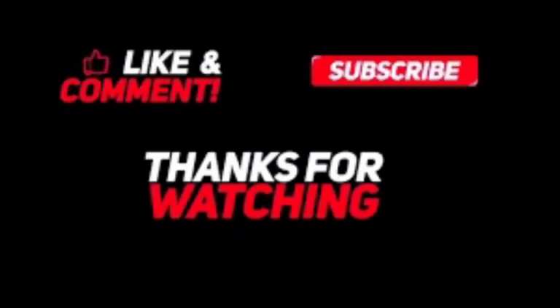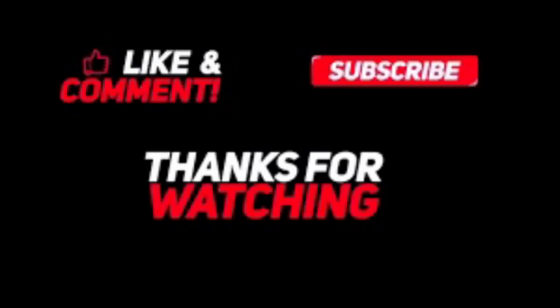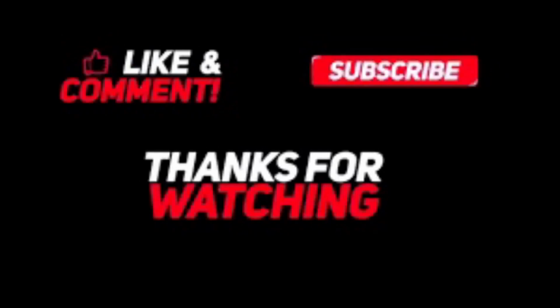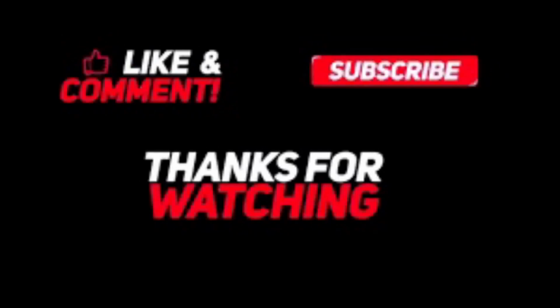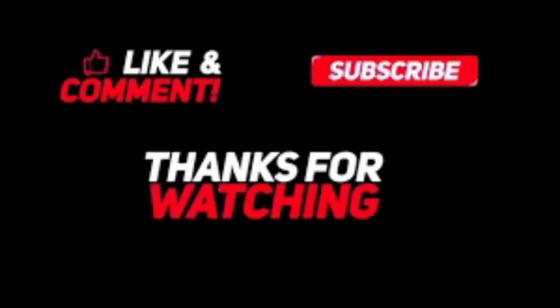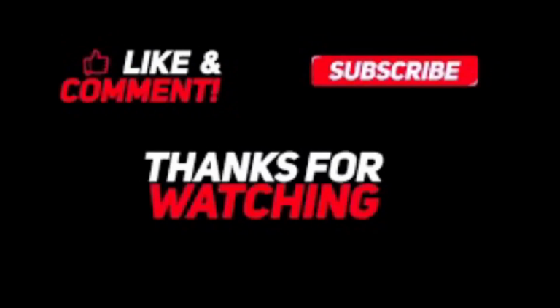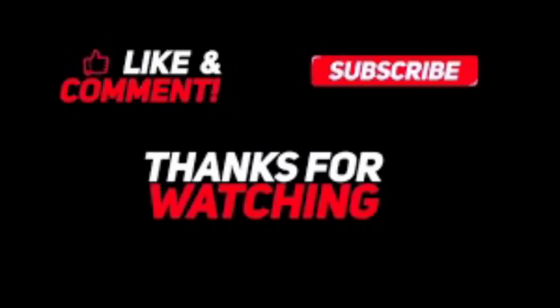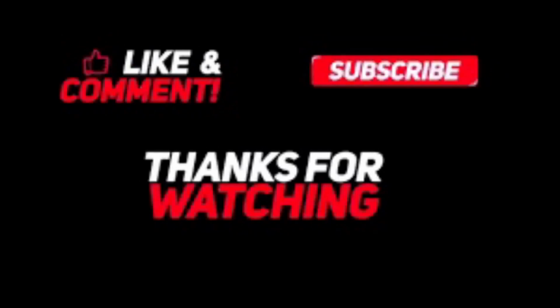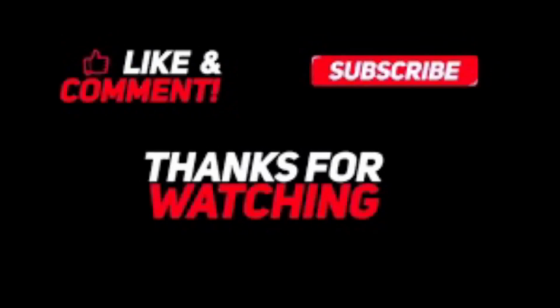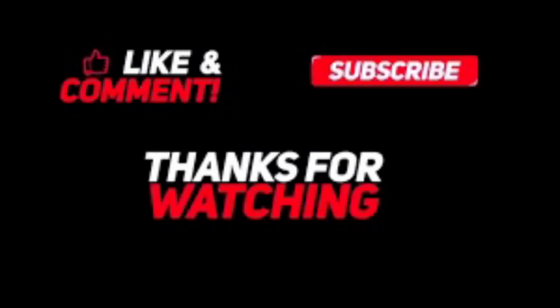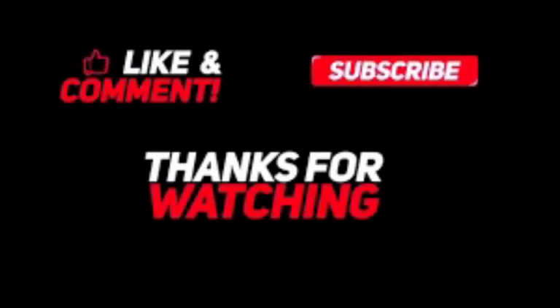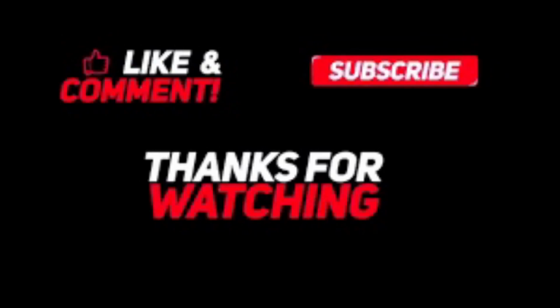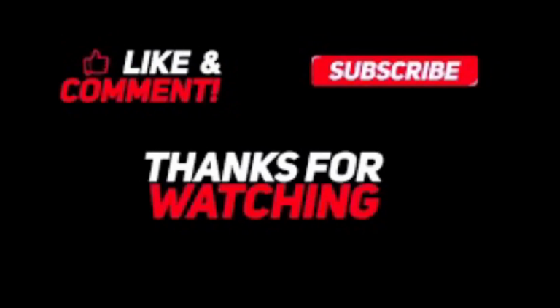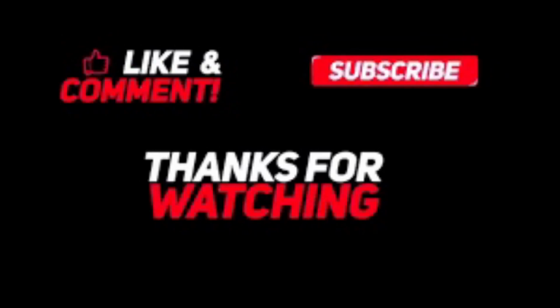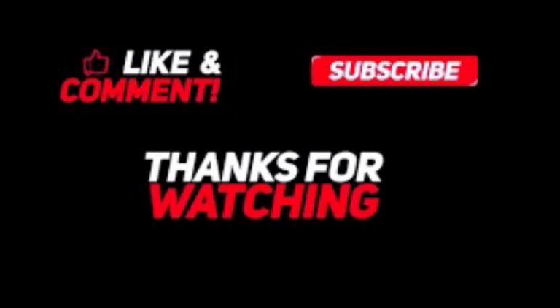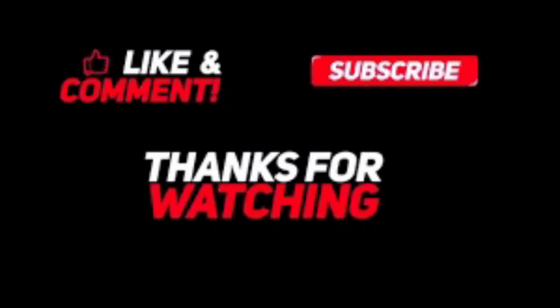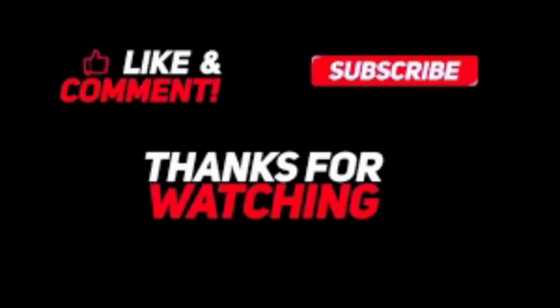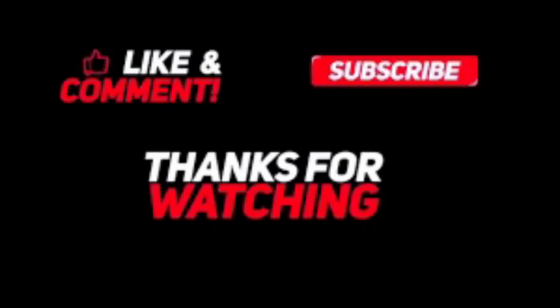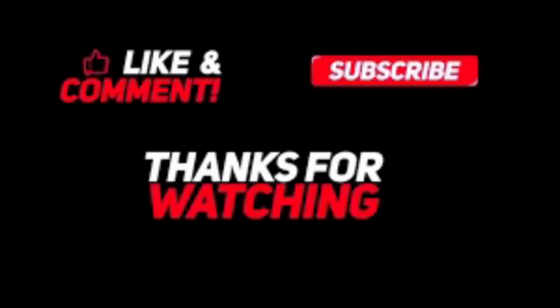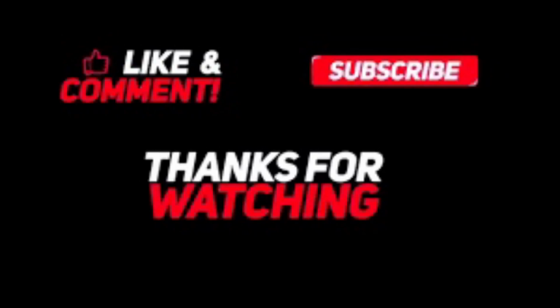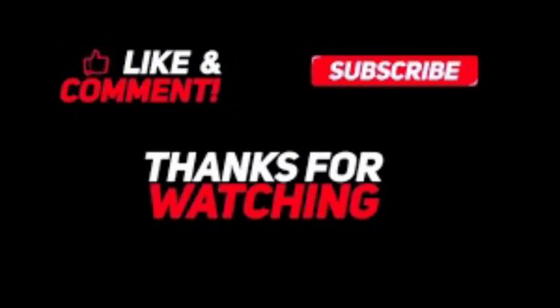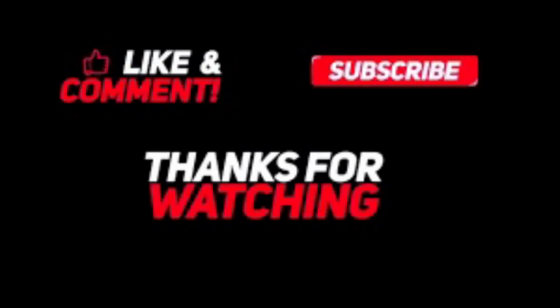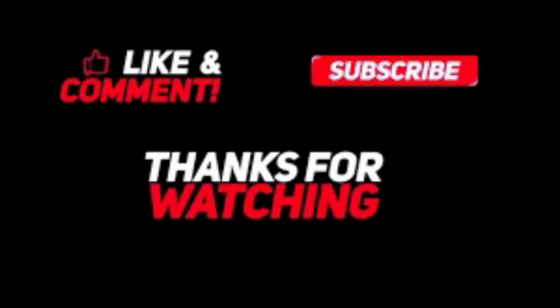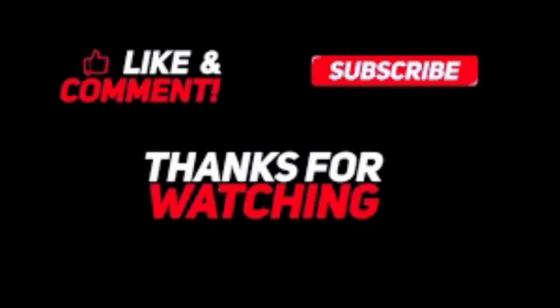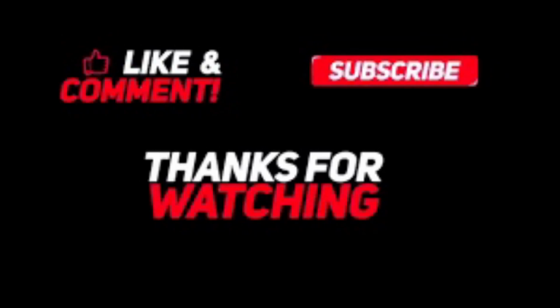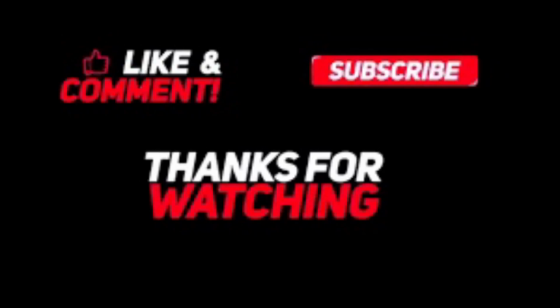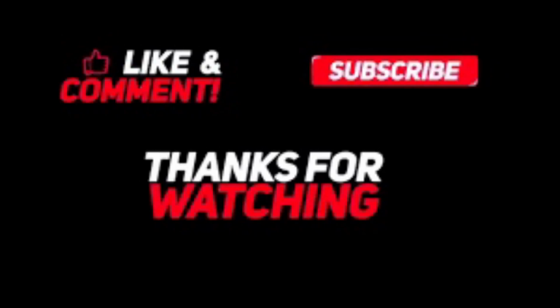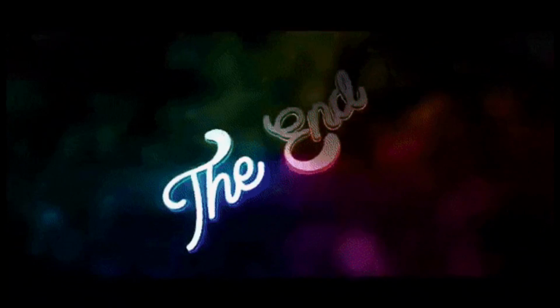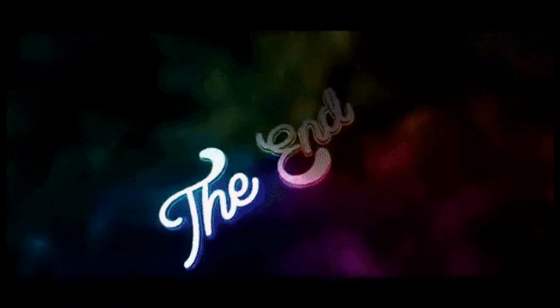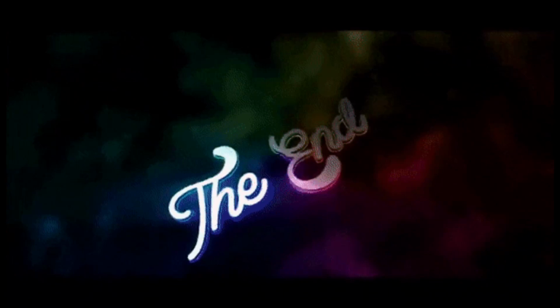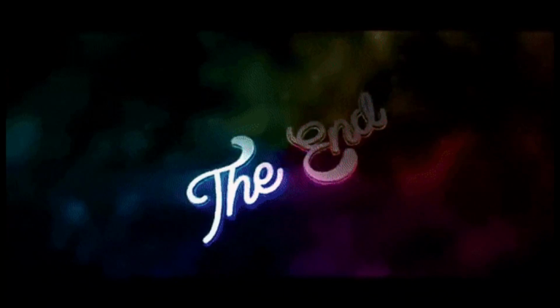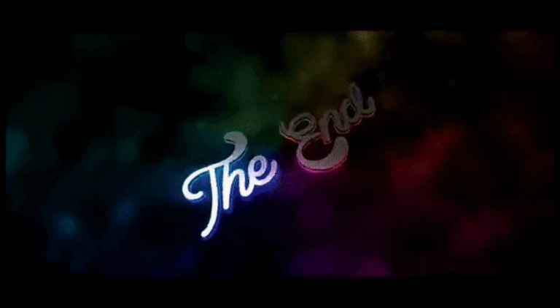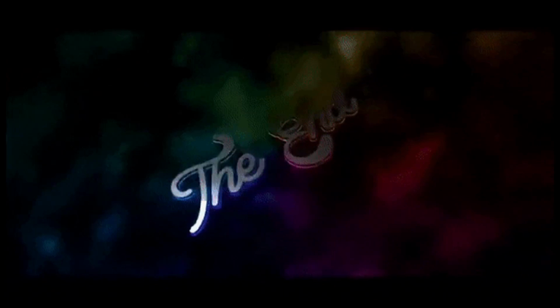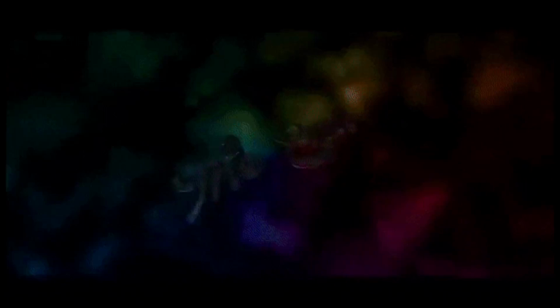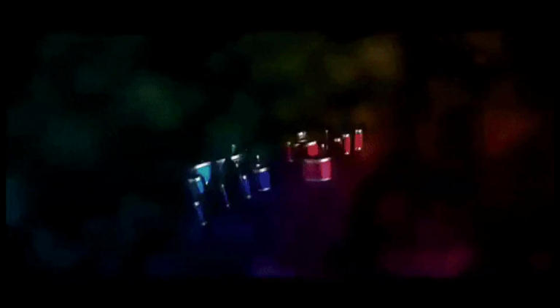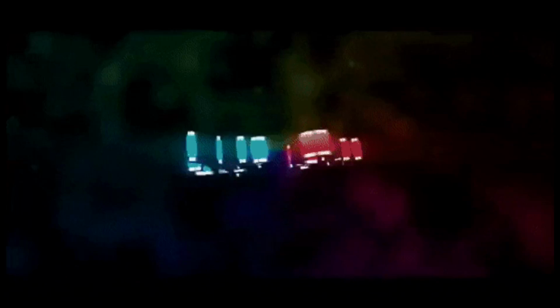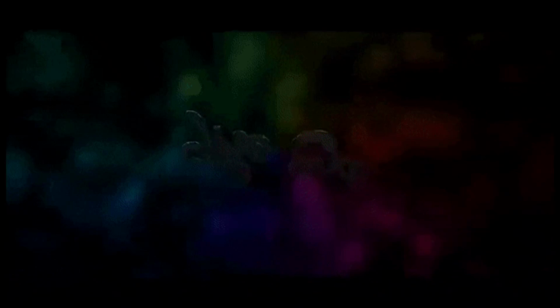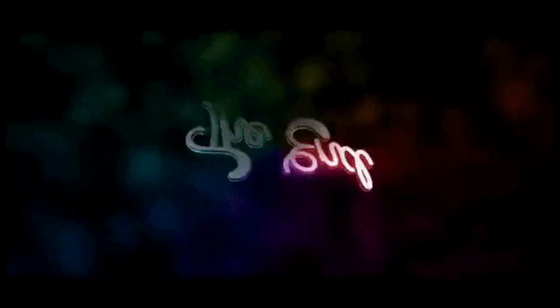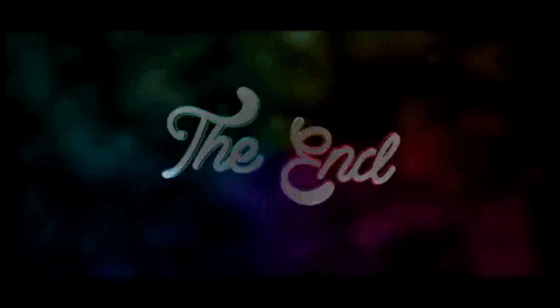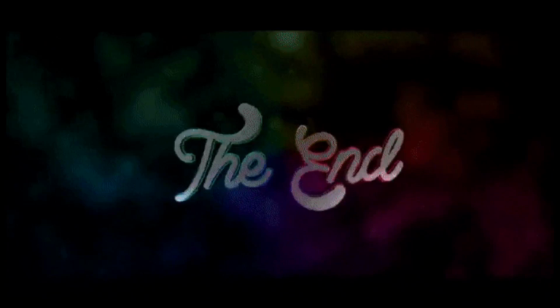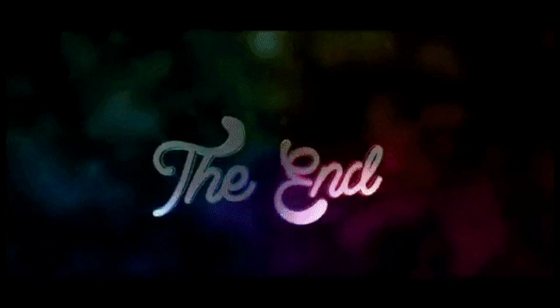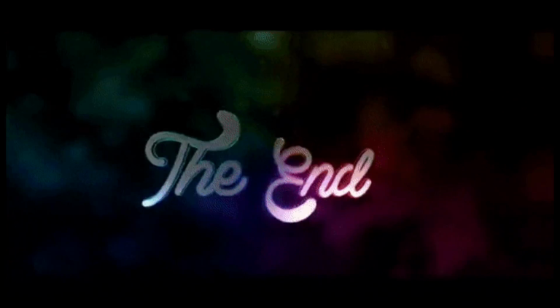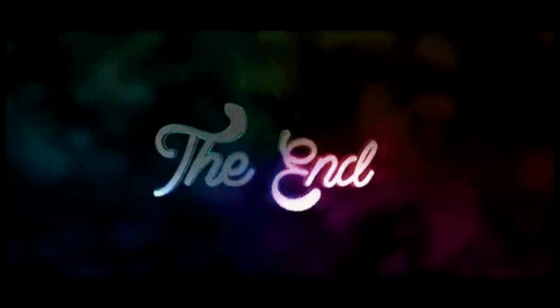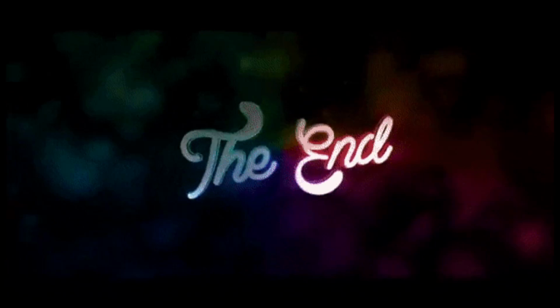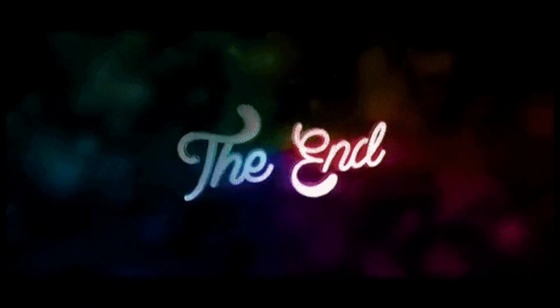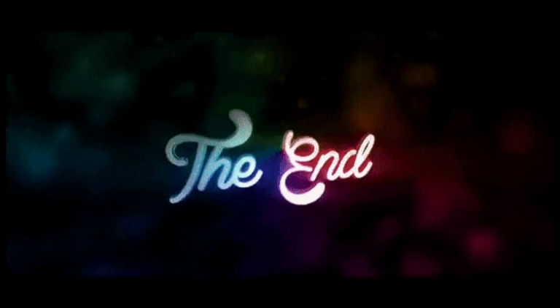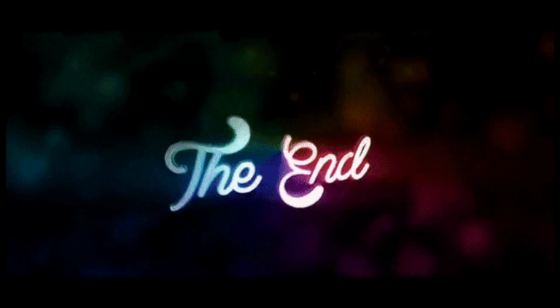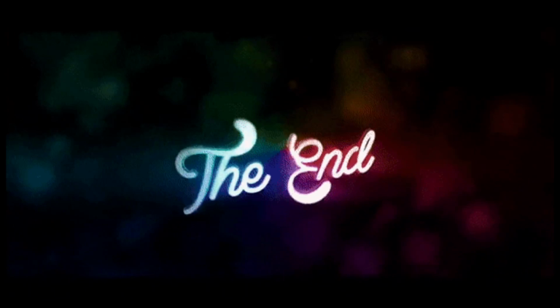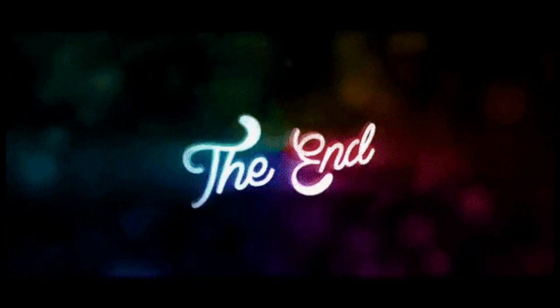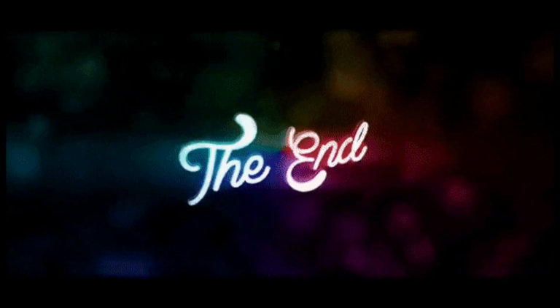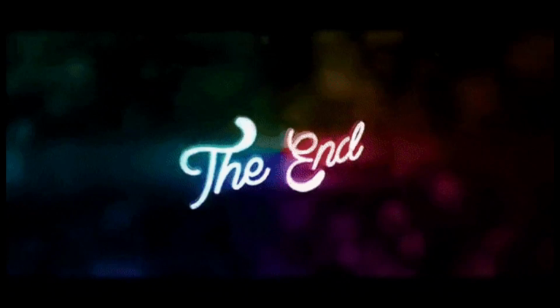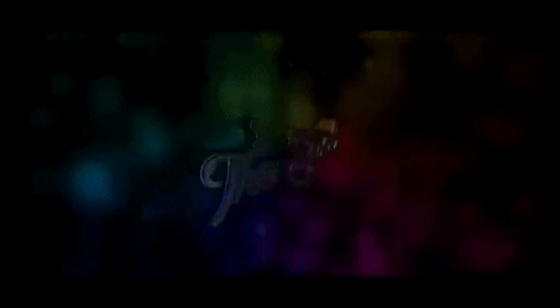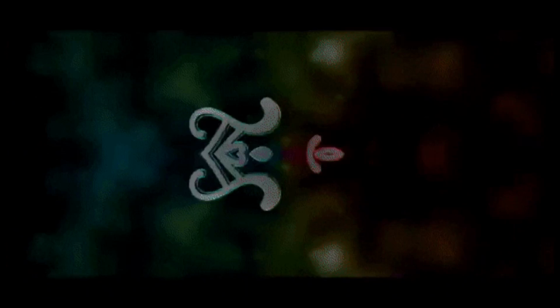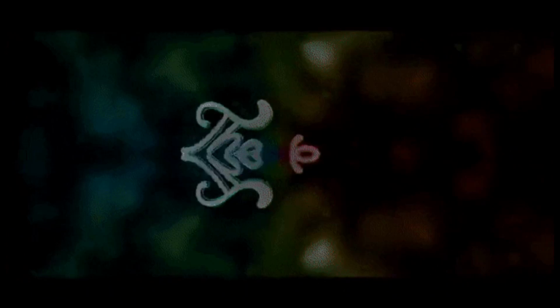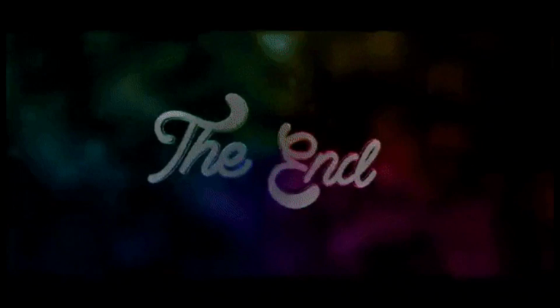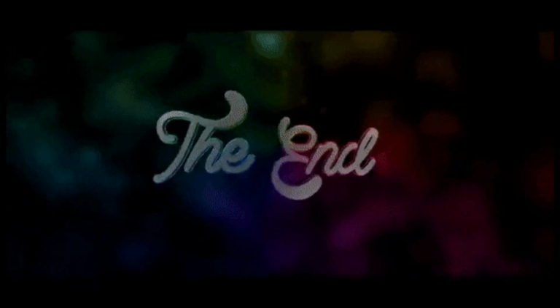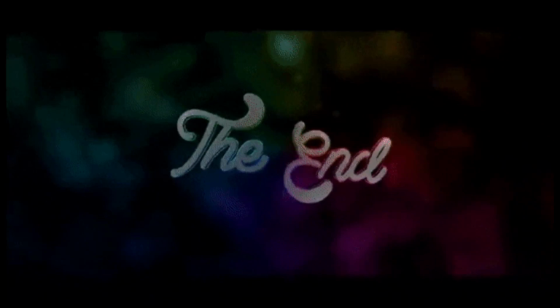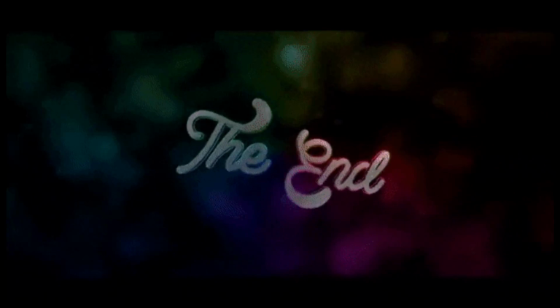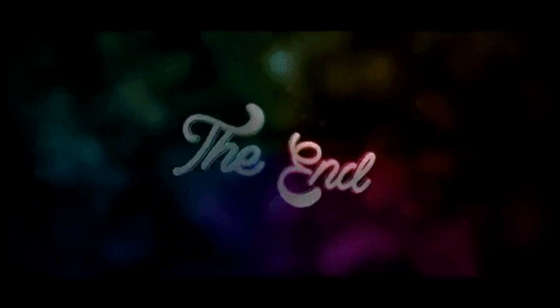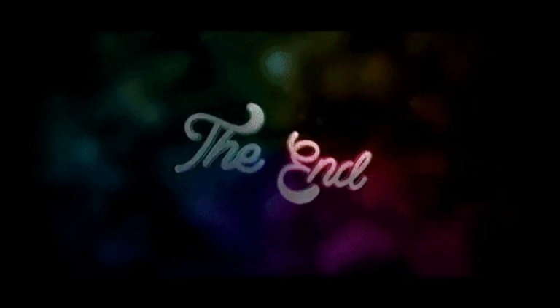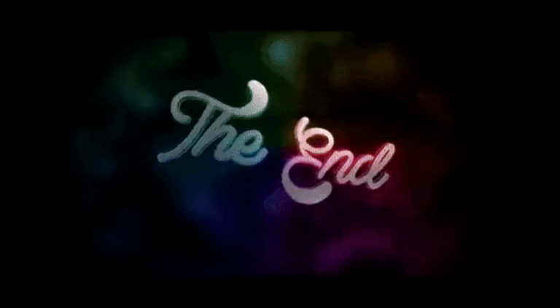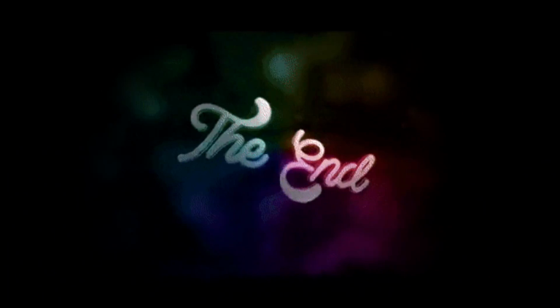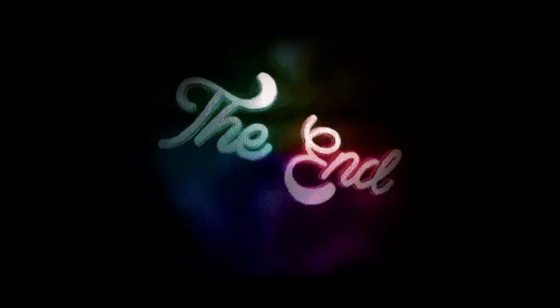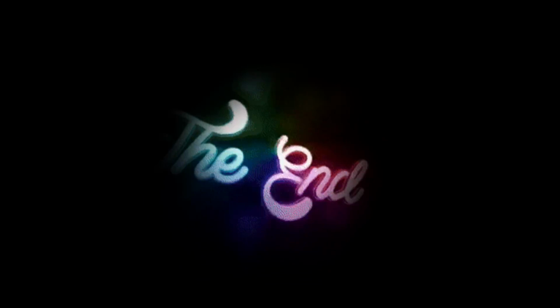Thank you for watching, like and subscribe, and remember to smash the bell to be the first to watch the next video. Bye!